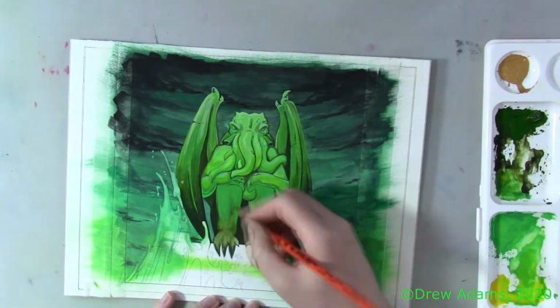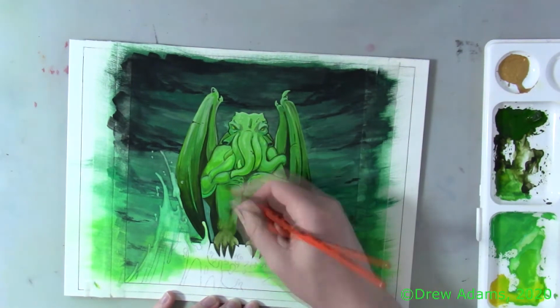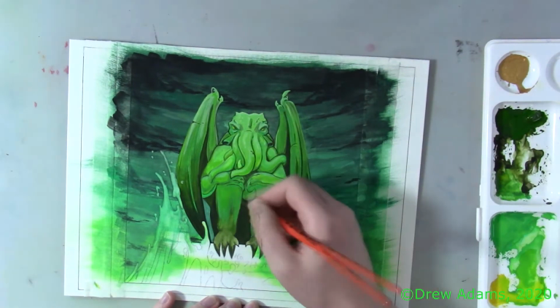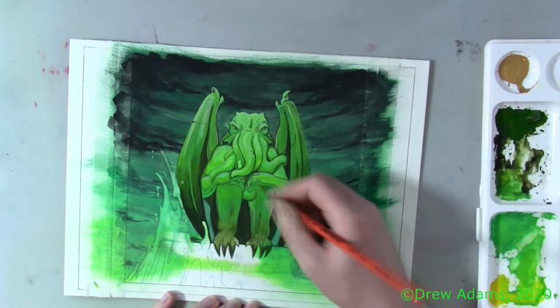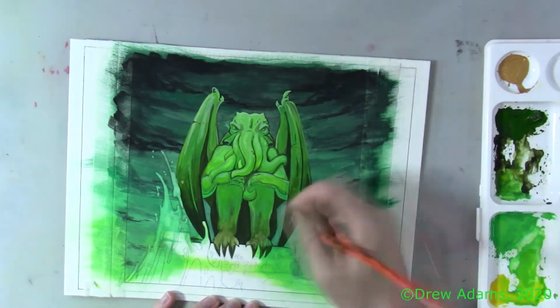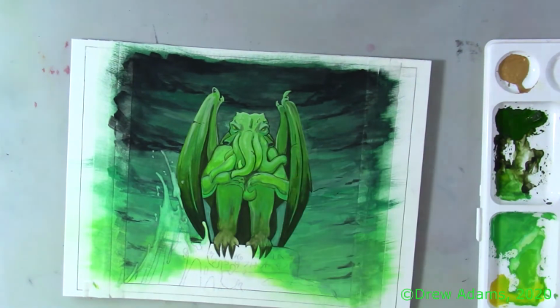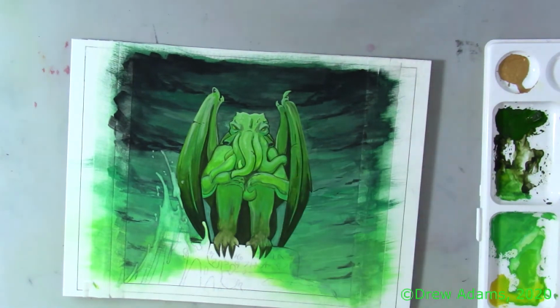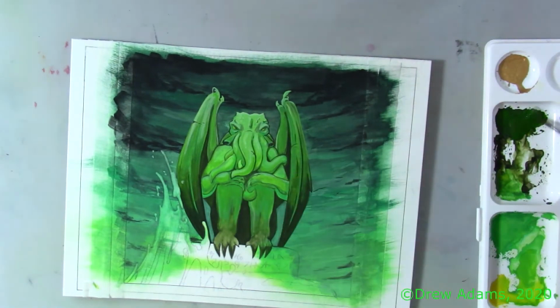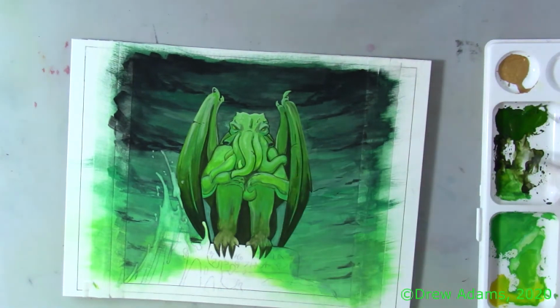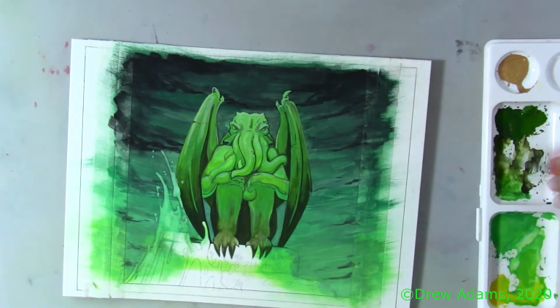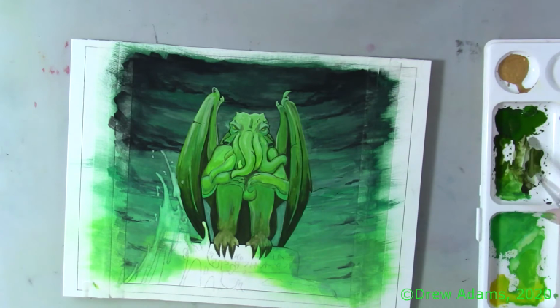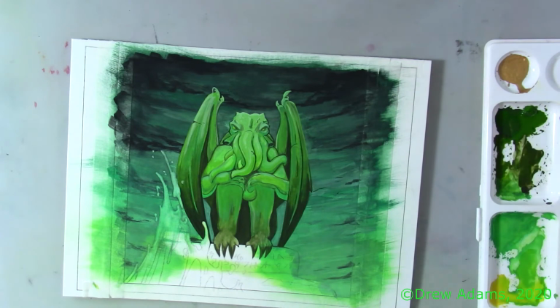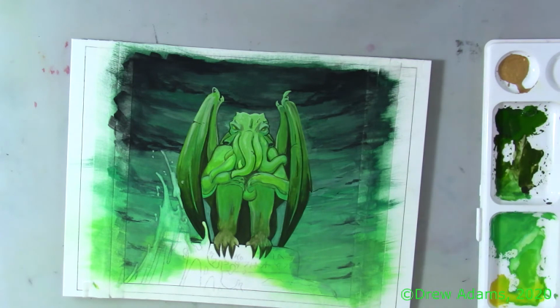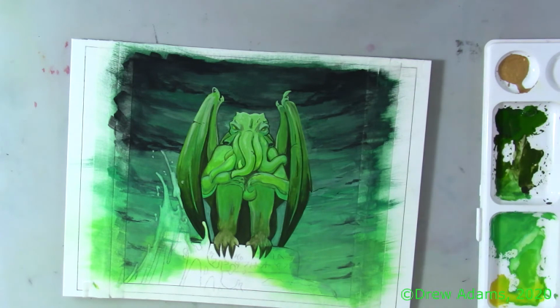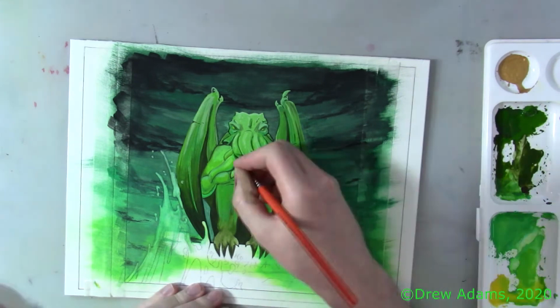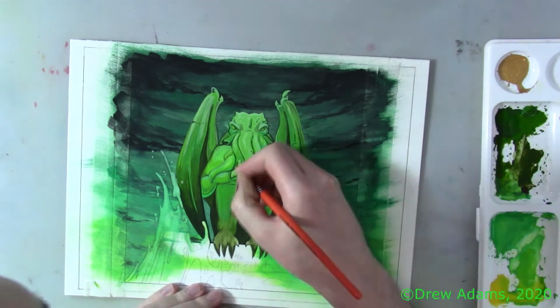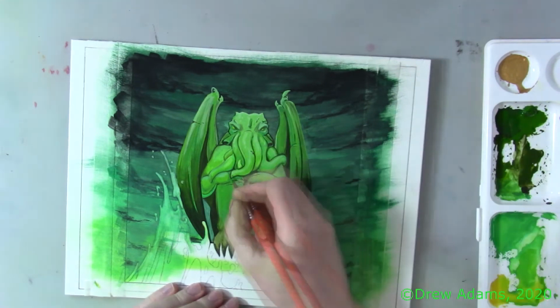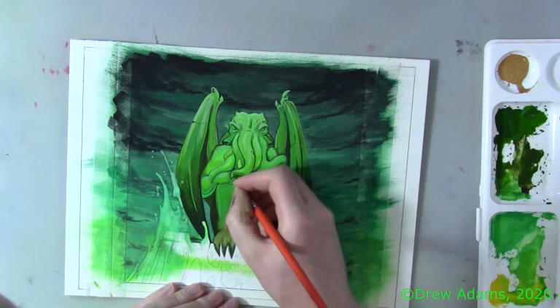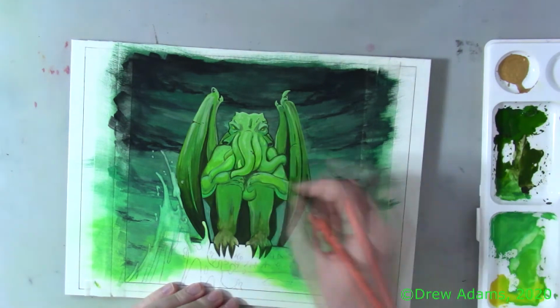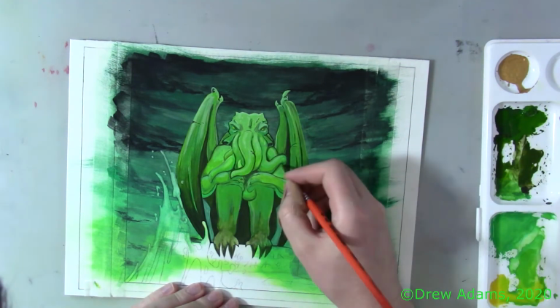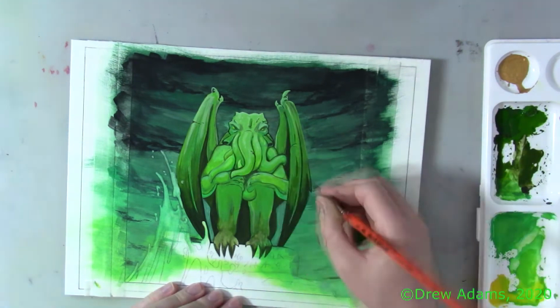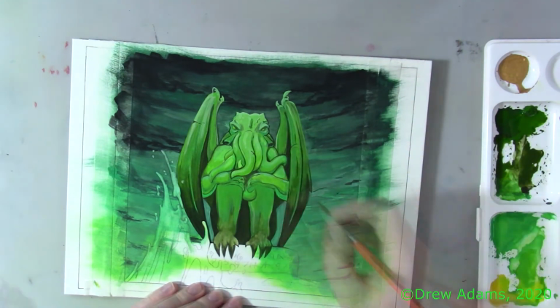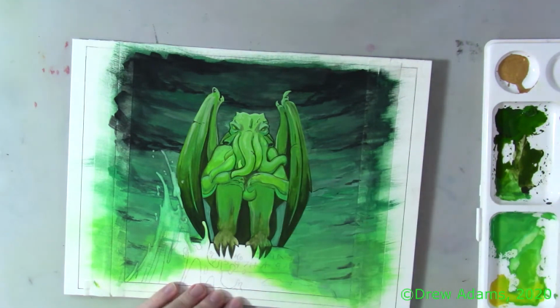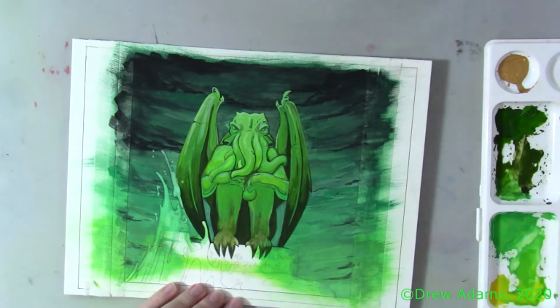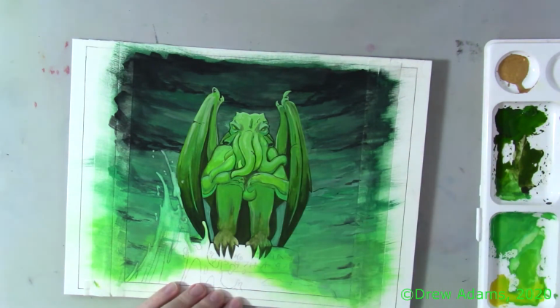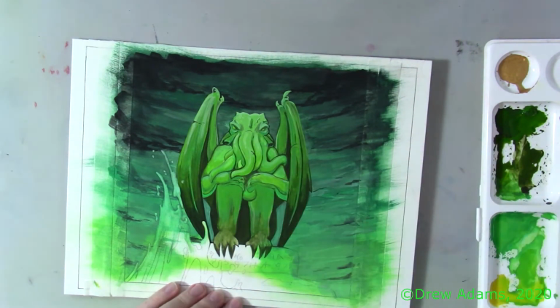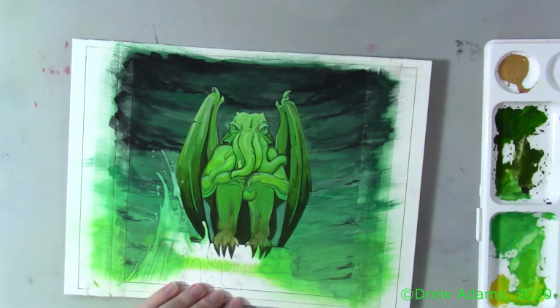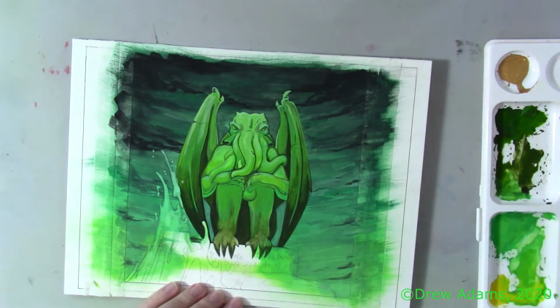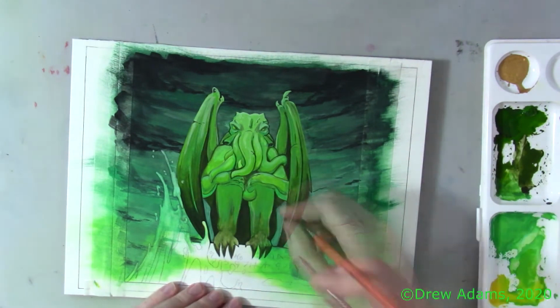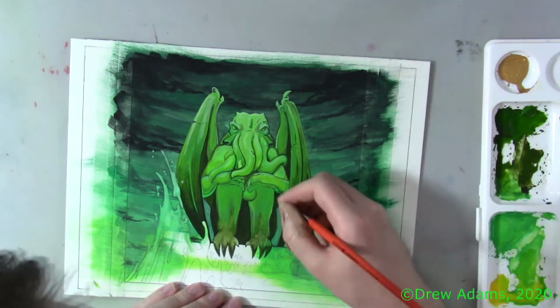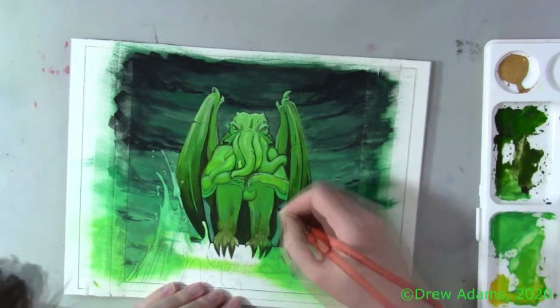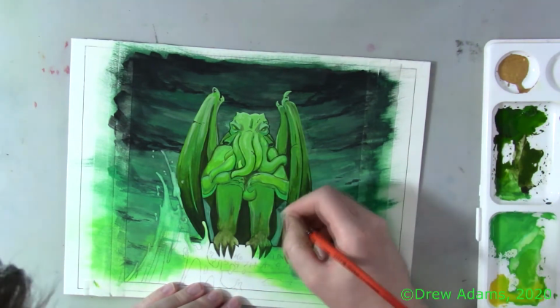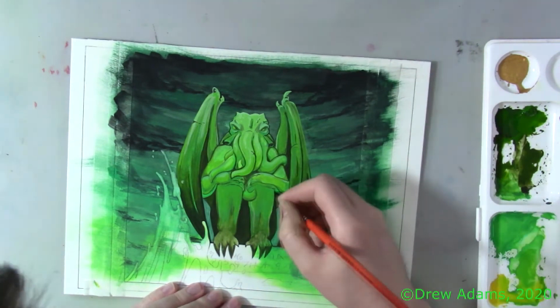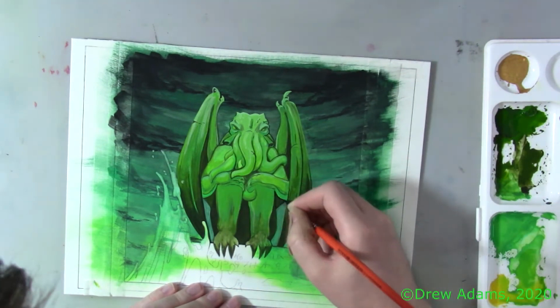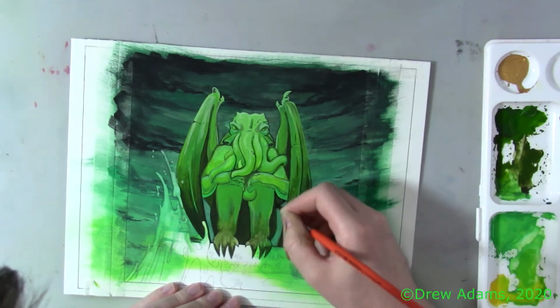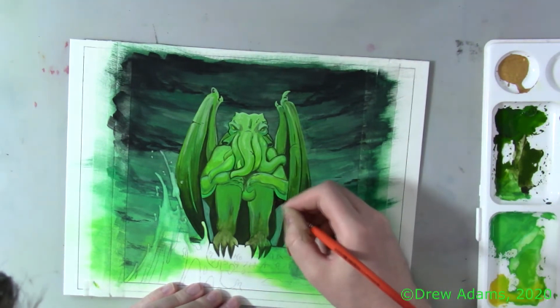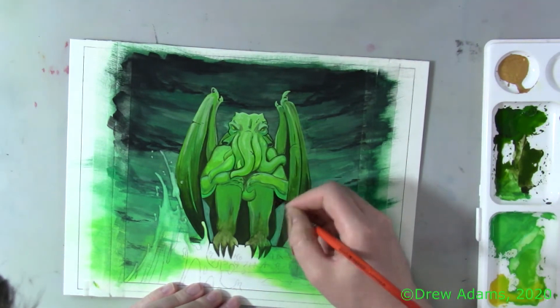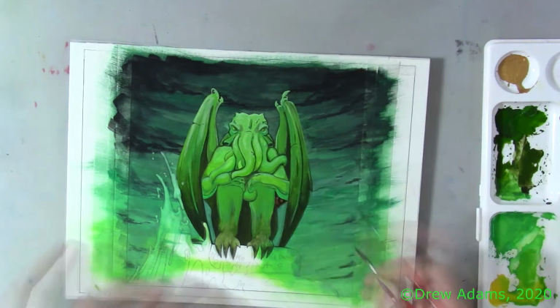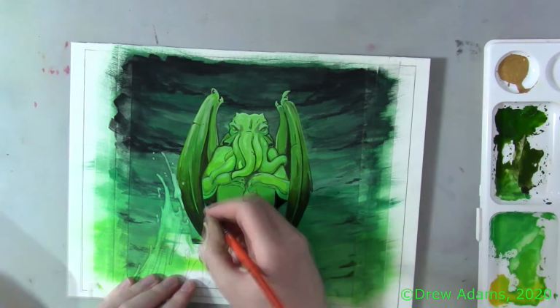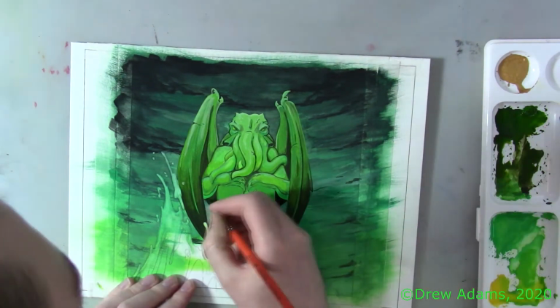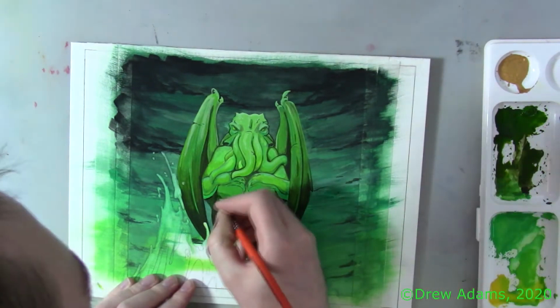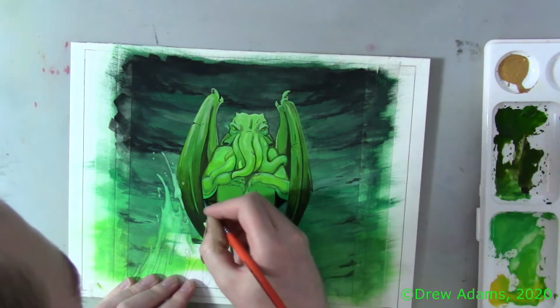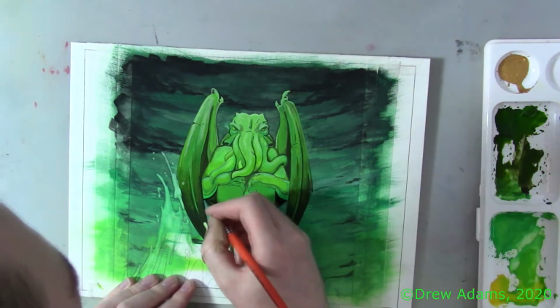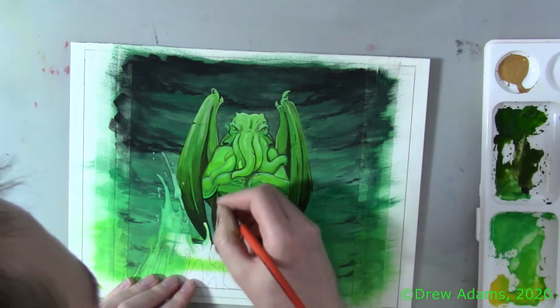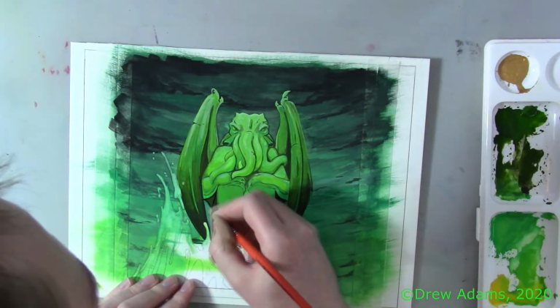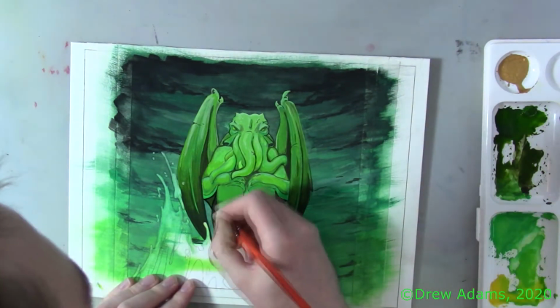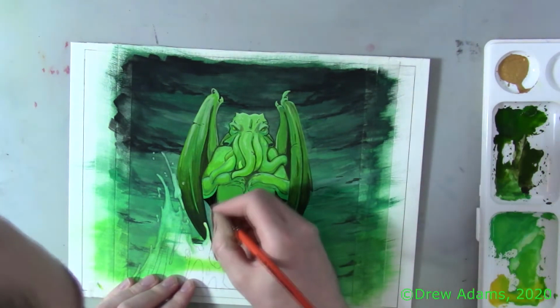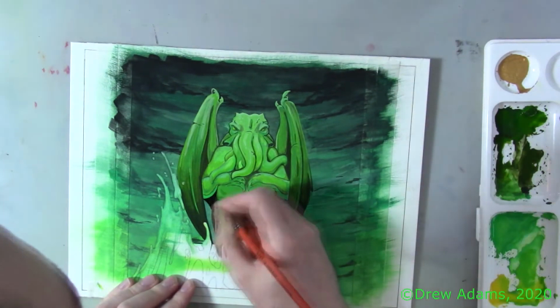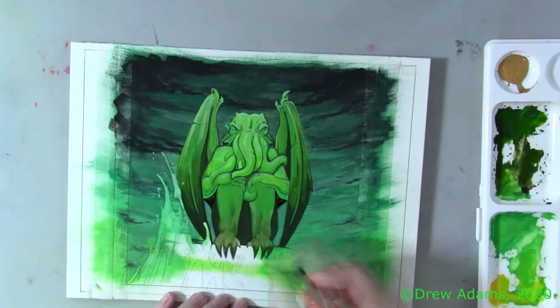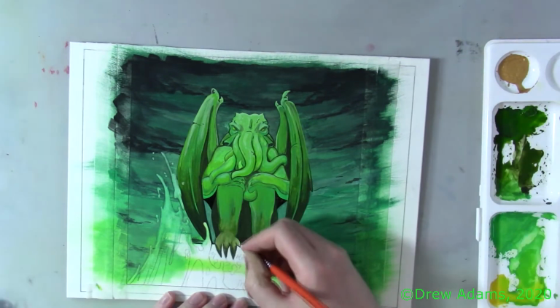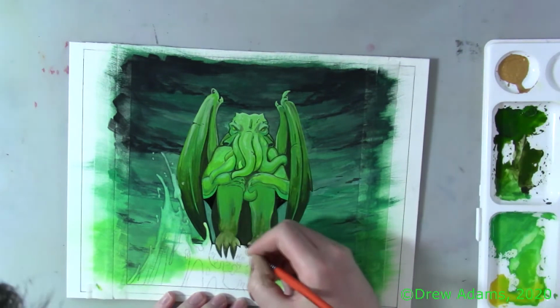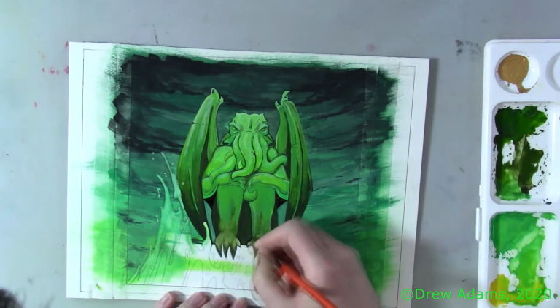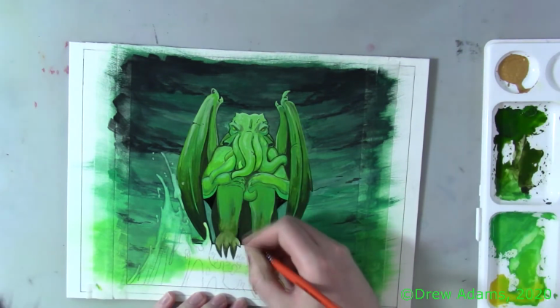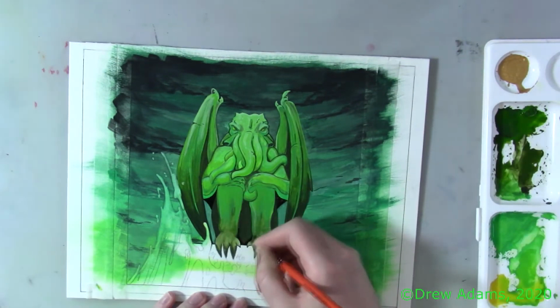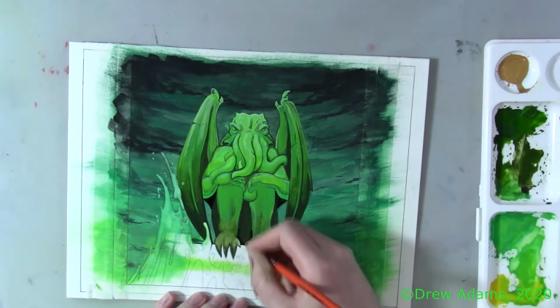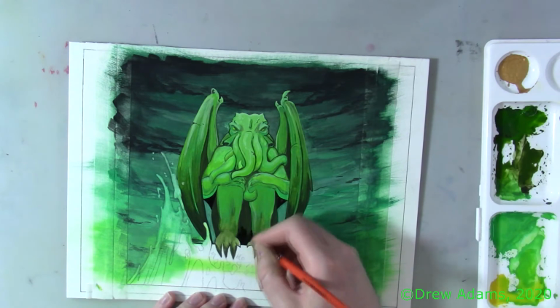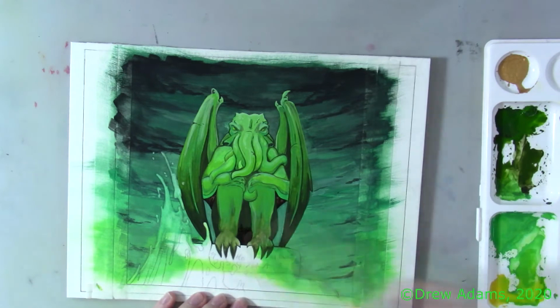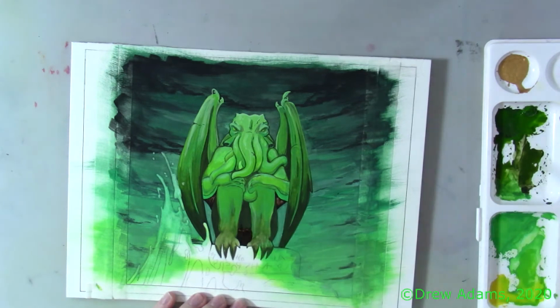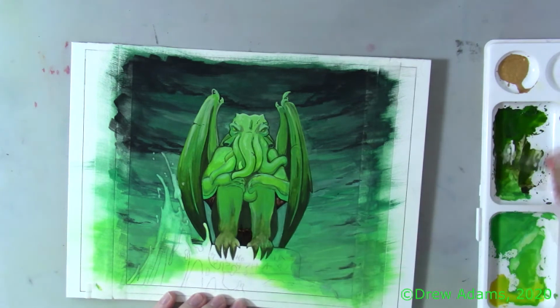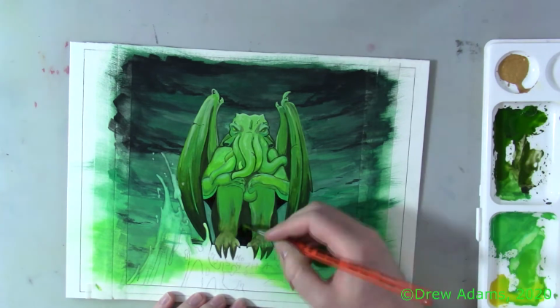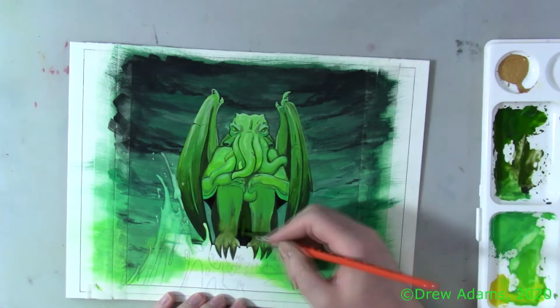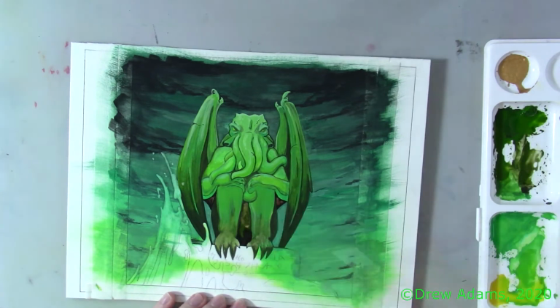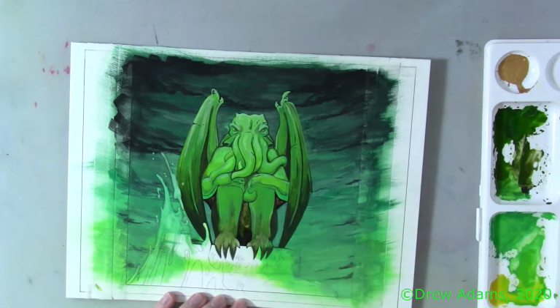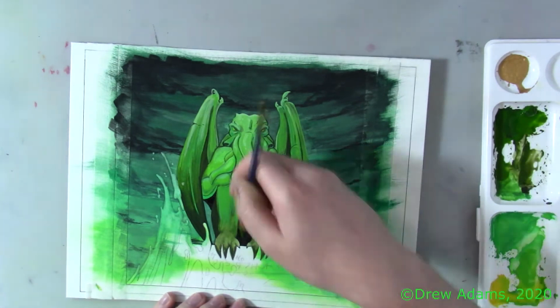To help keep me focused while making this painting, I played through the audiobook I have of The Call of Cthulhu several times over.